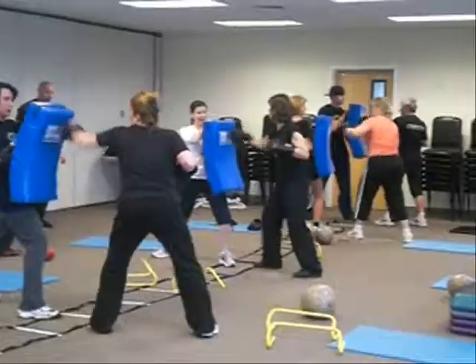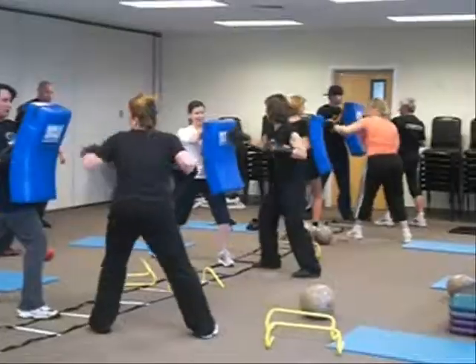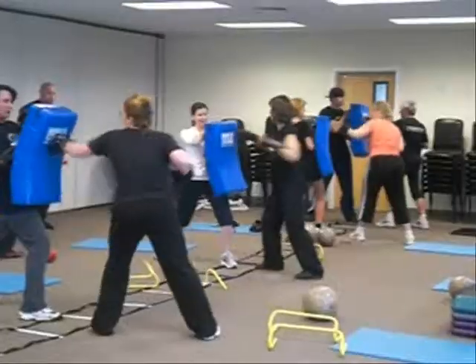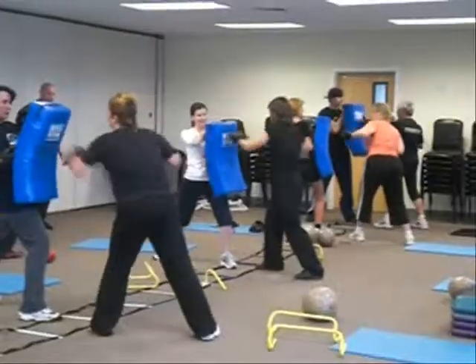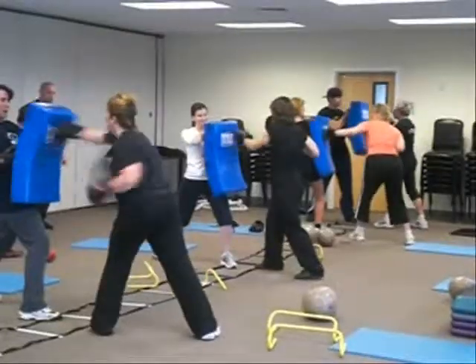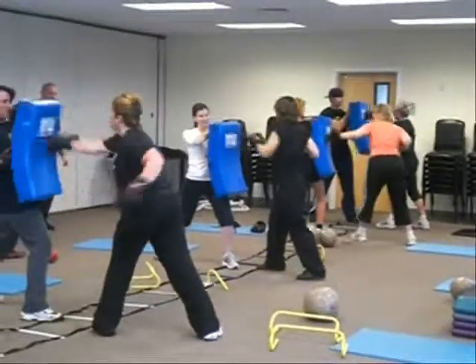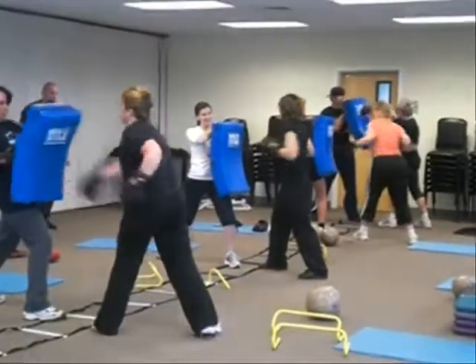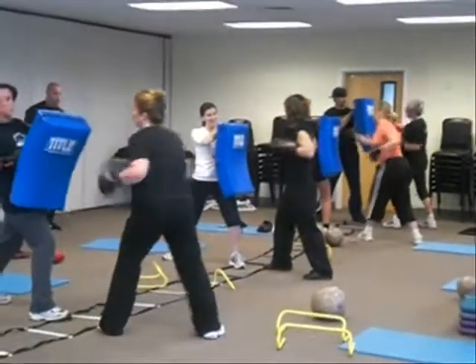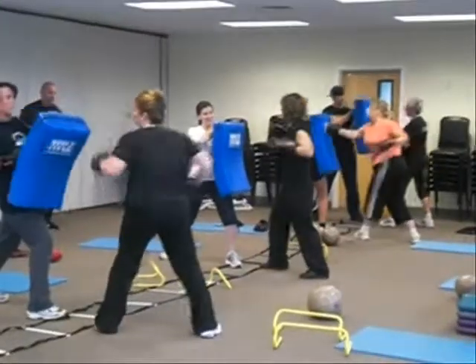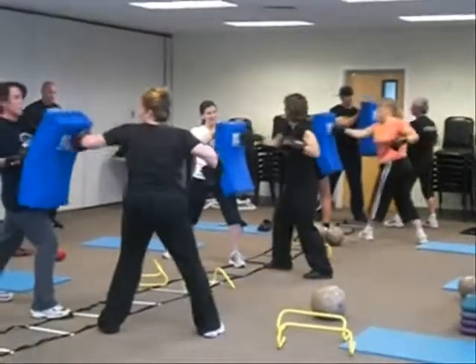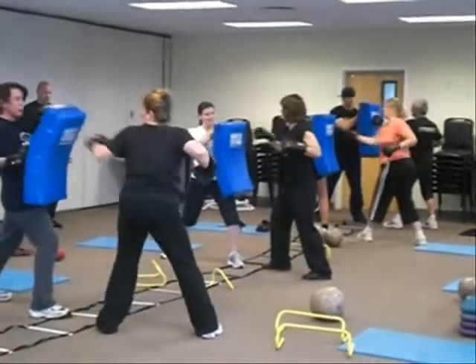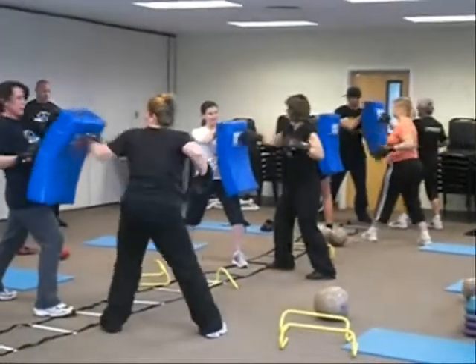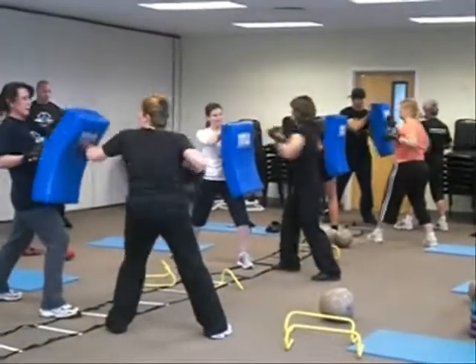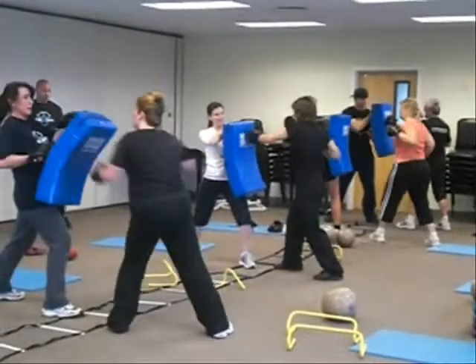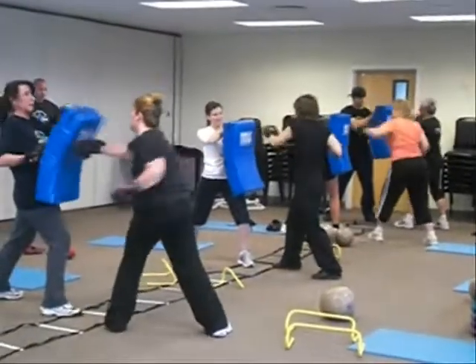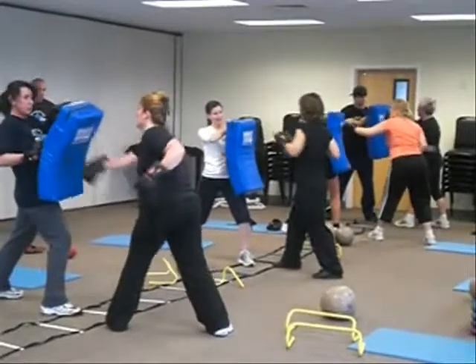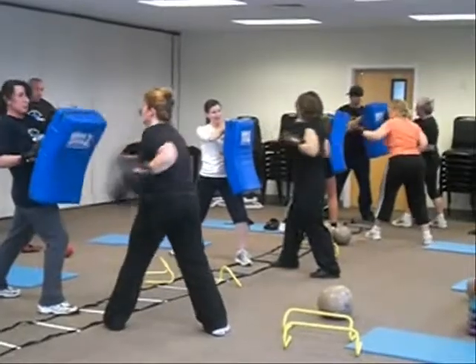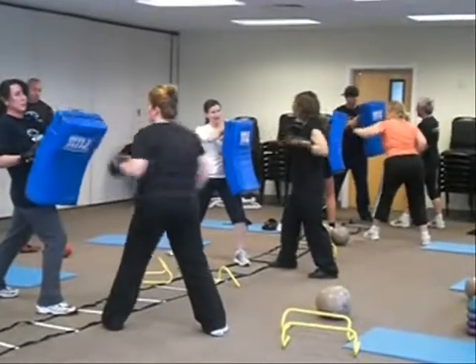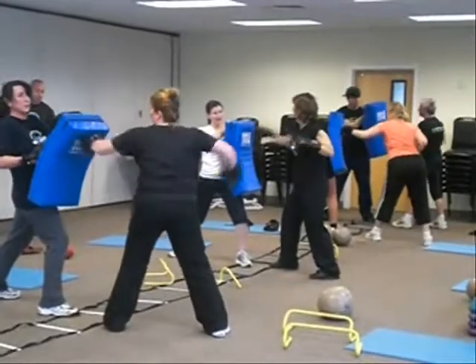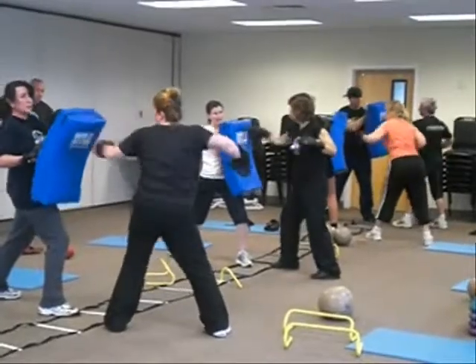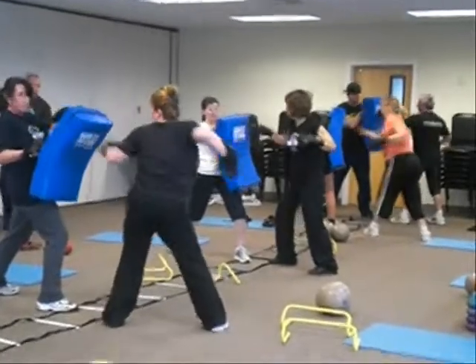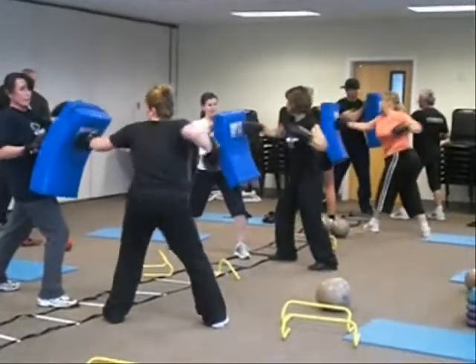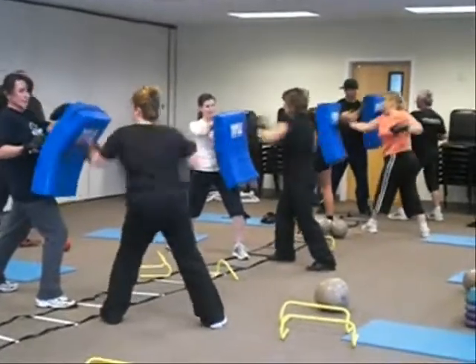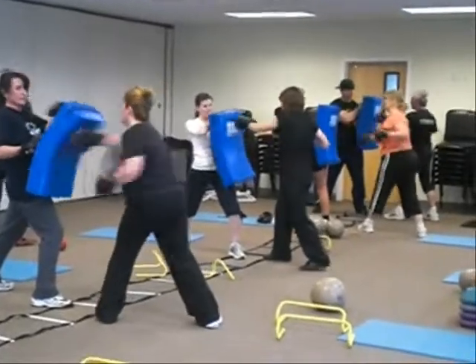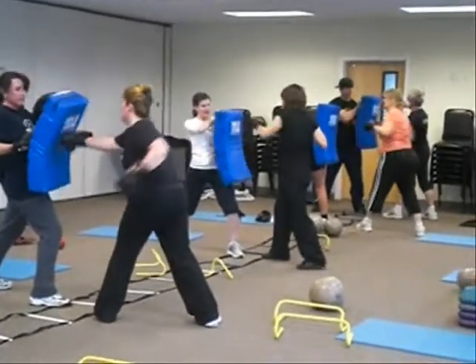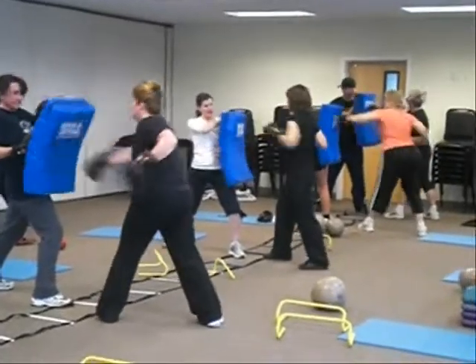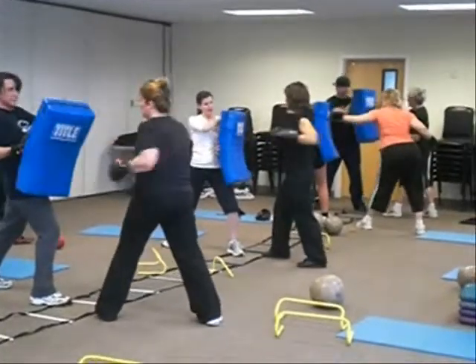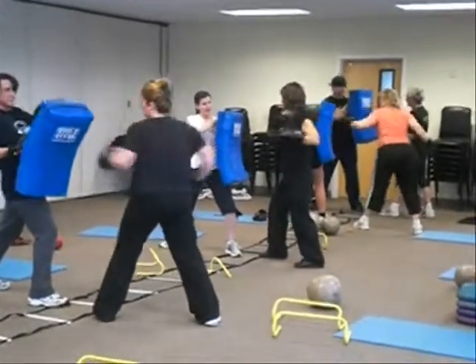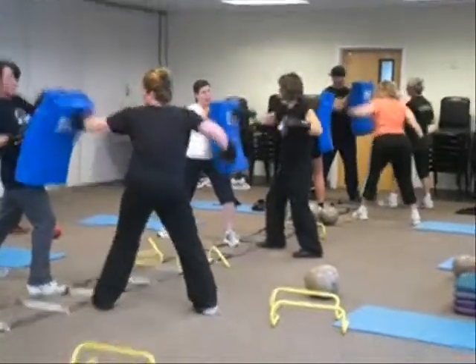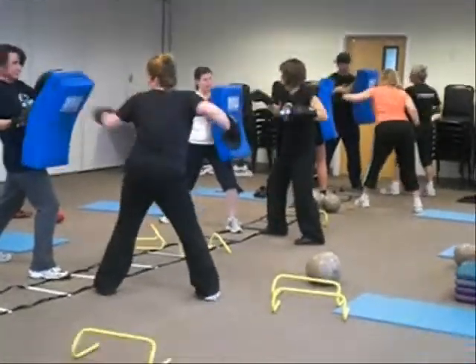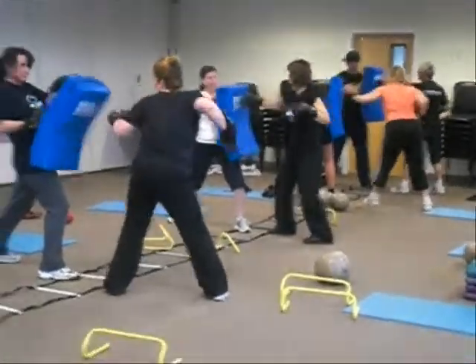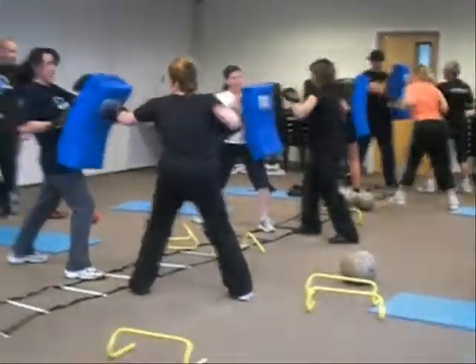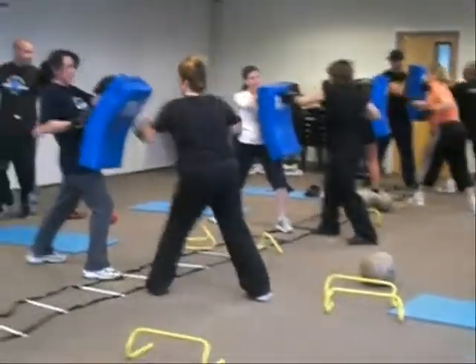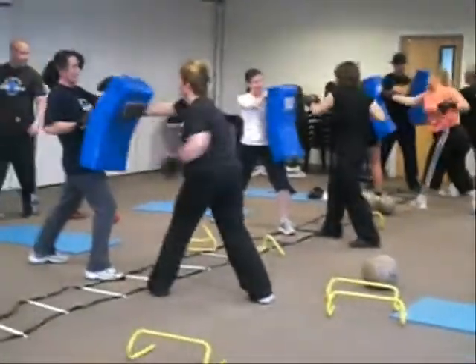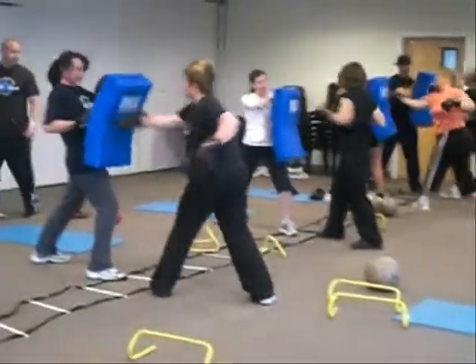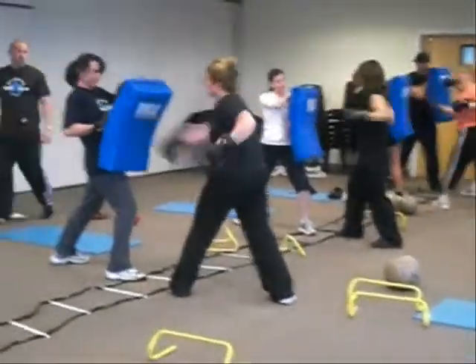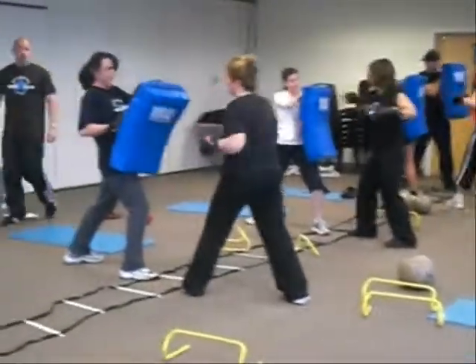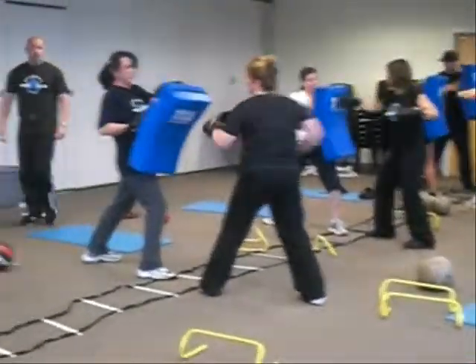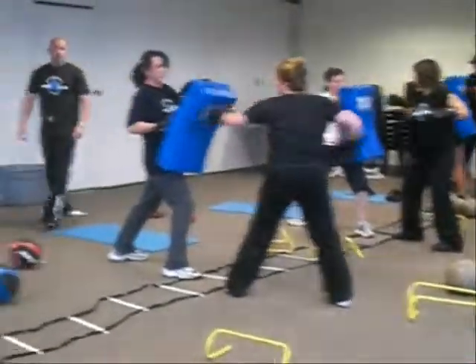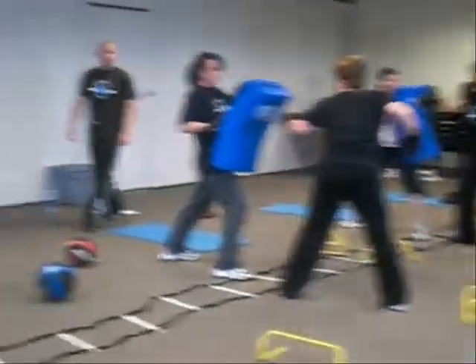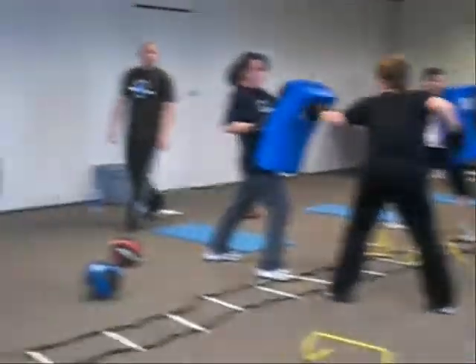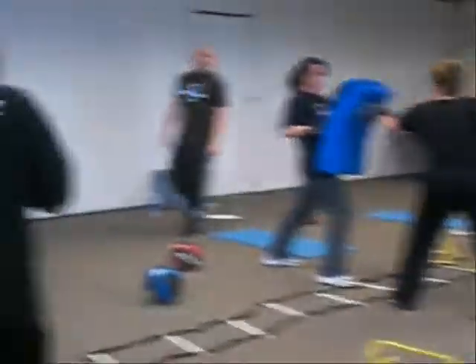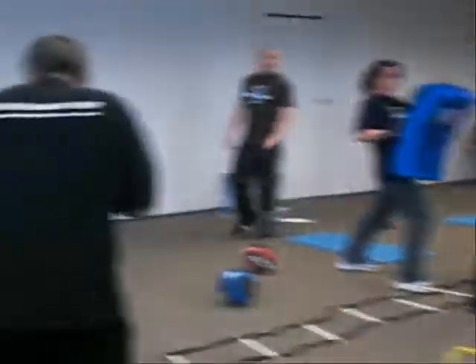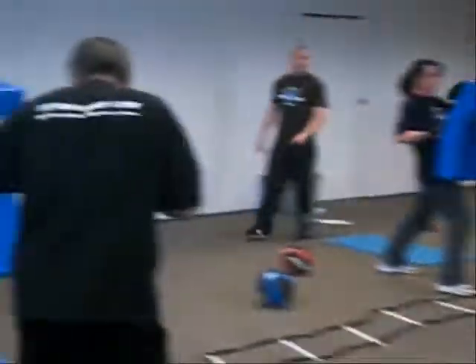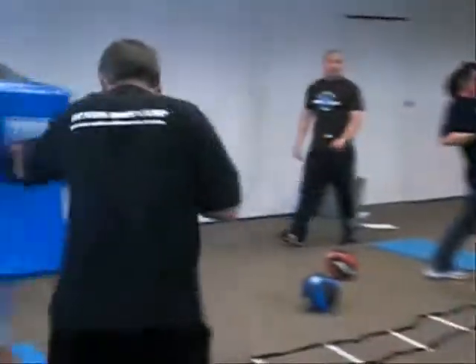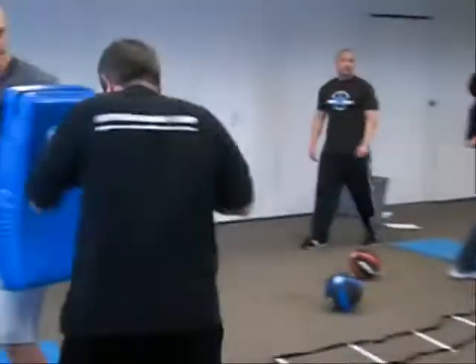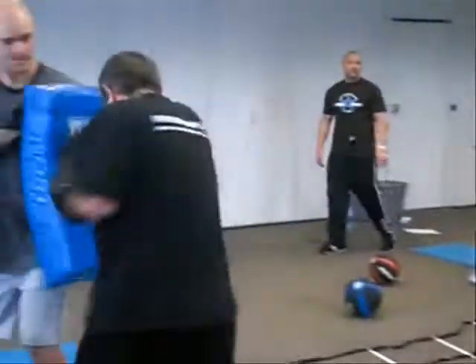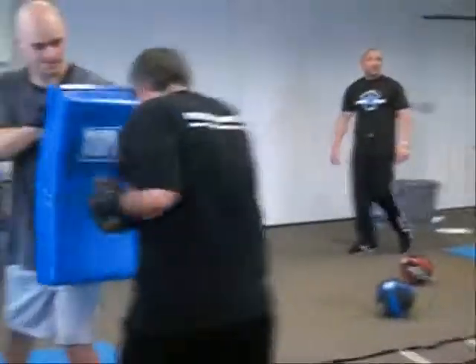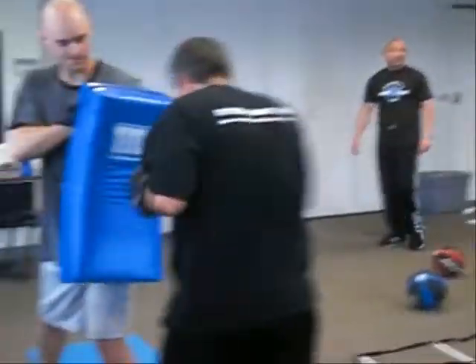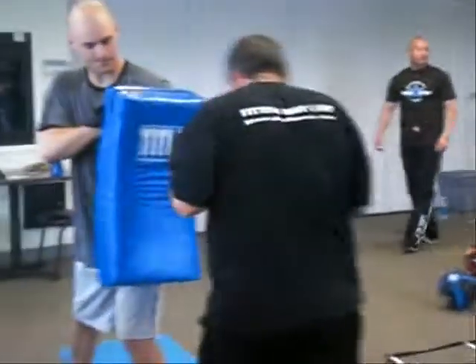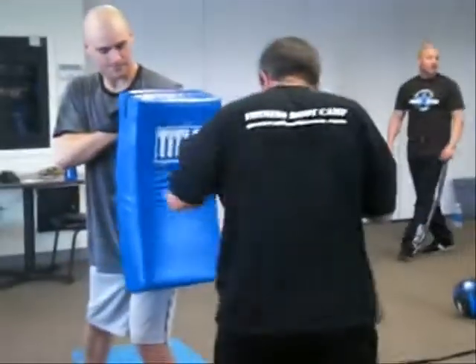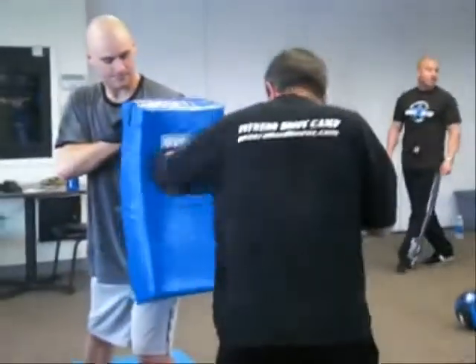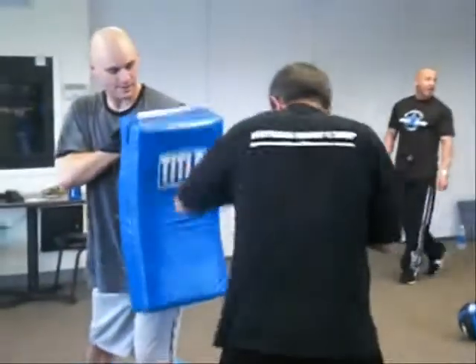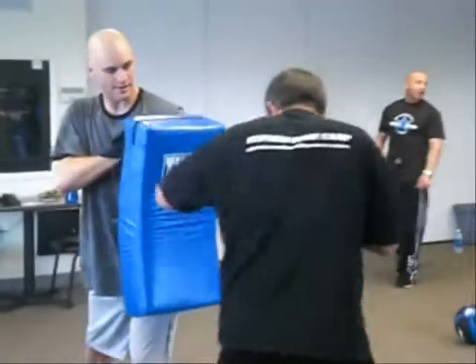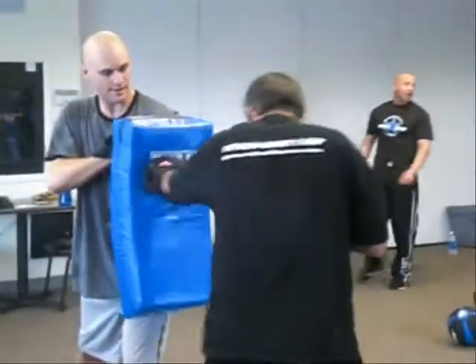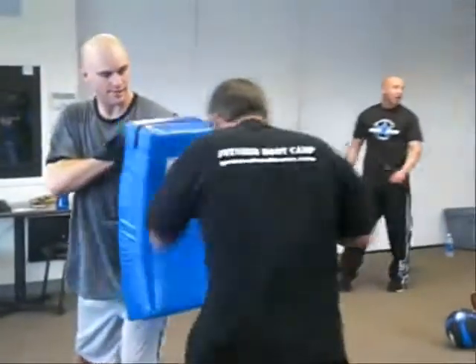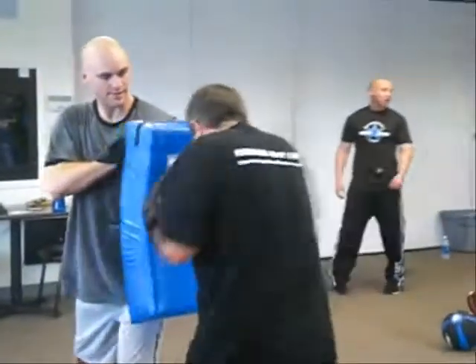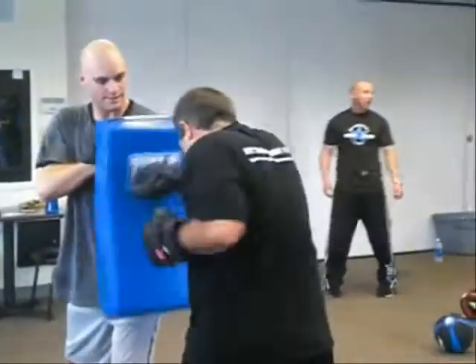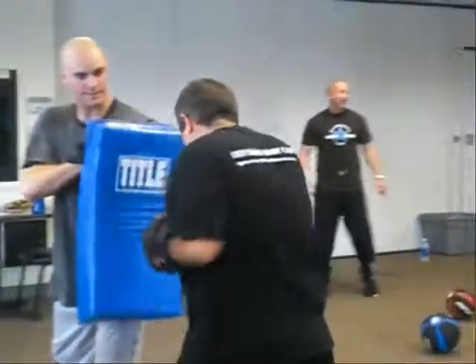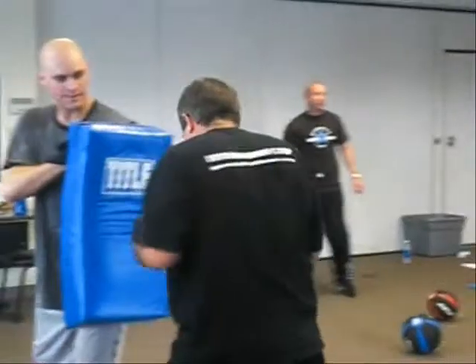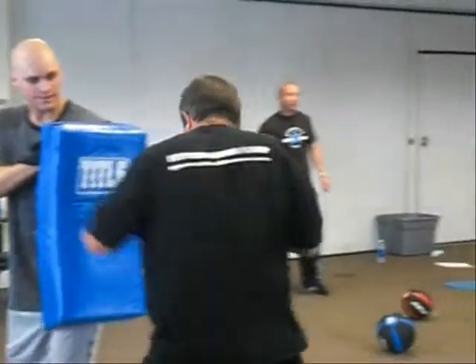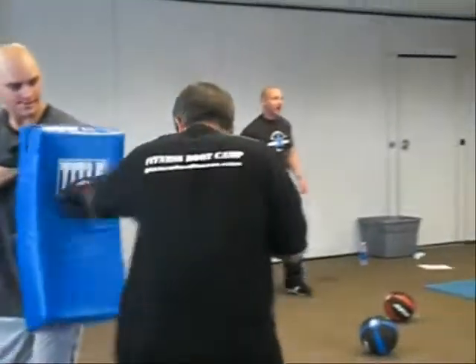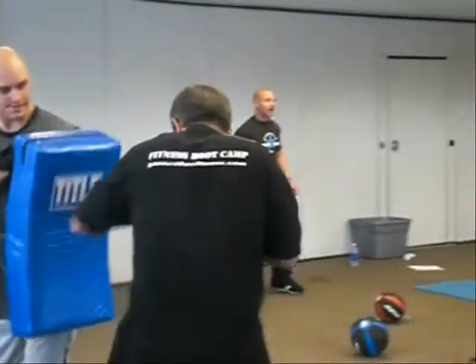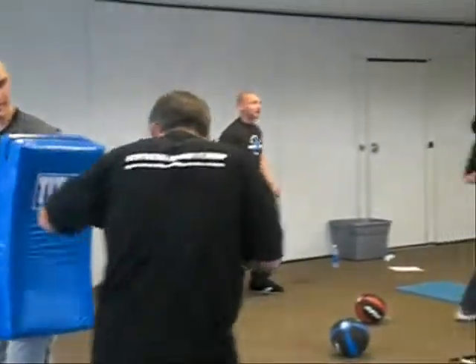Jab, cross, jab, jab, cross, jab, jab, cross — there you go. It's a jab, jab with the left, and then that hard cross with the right.